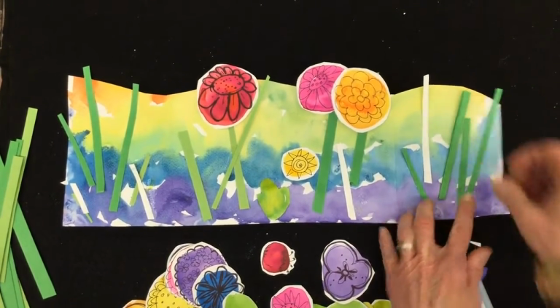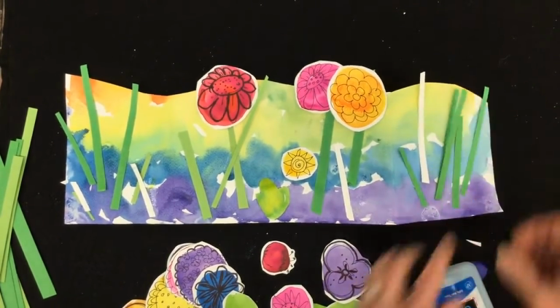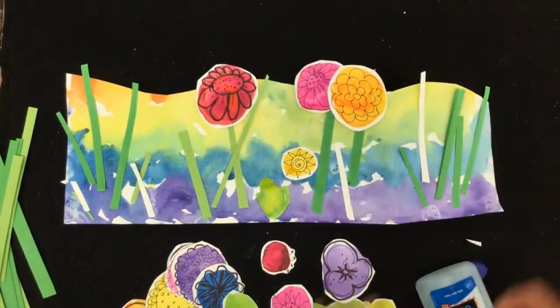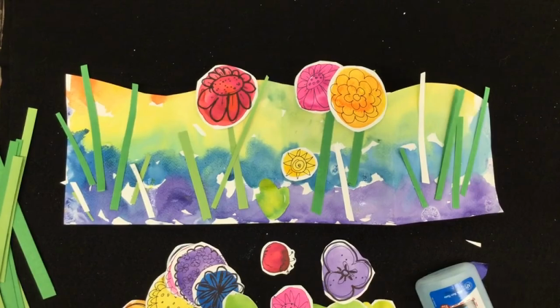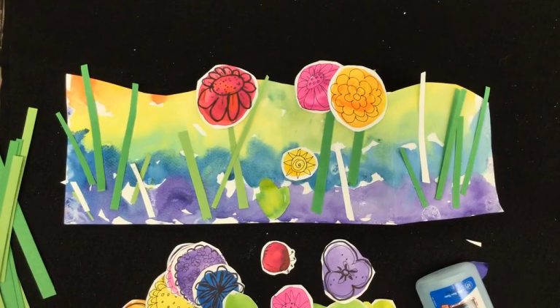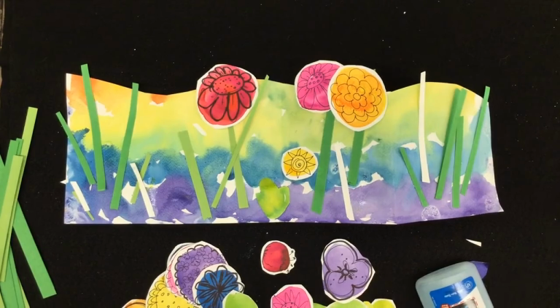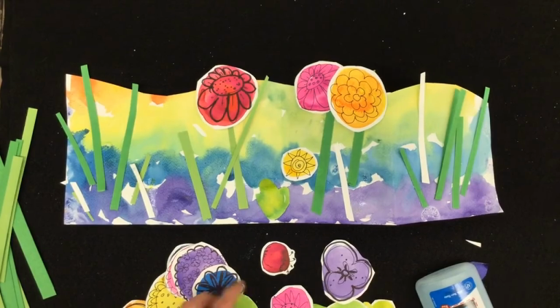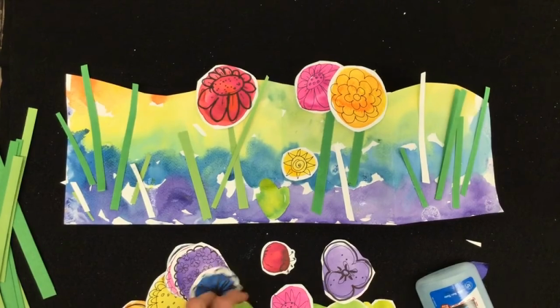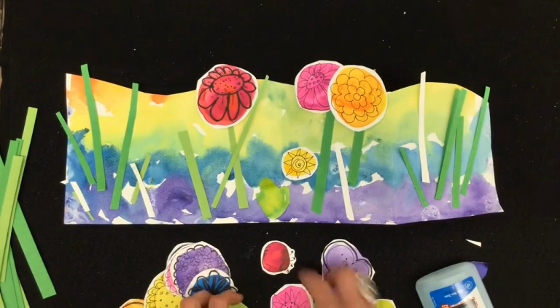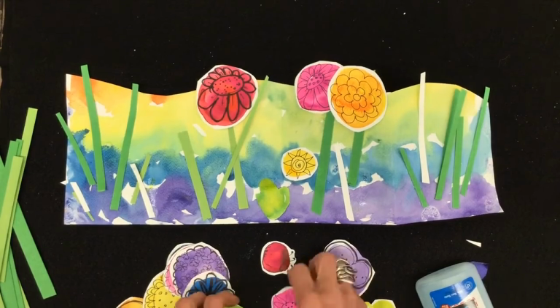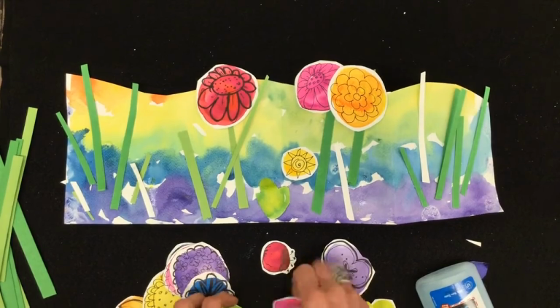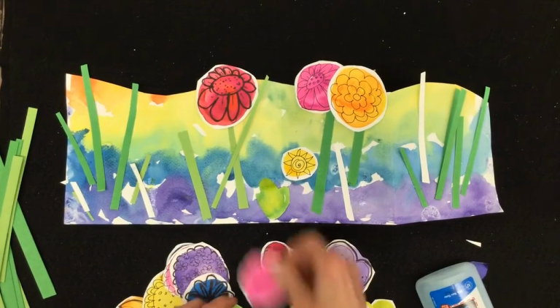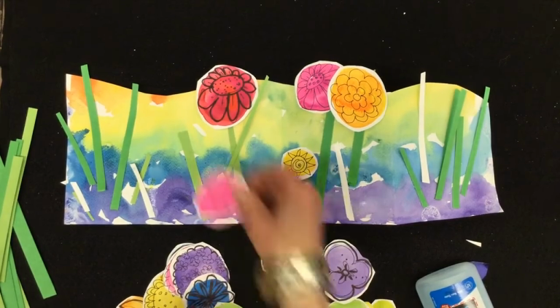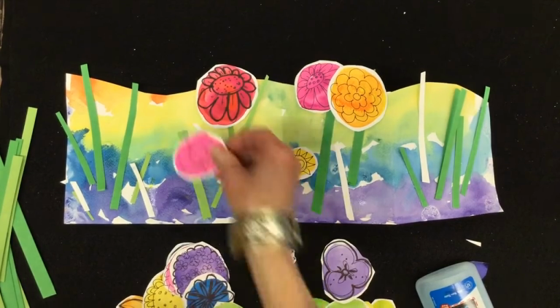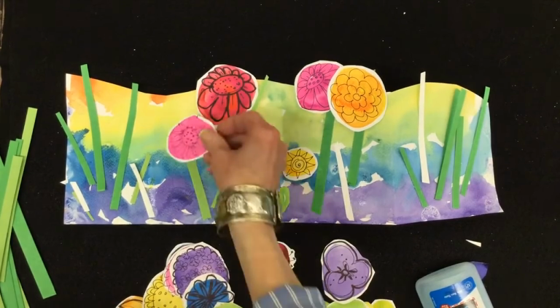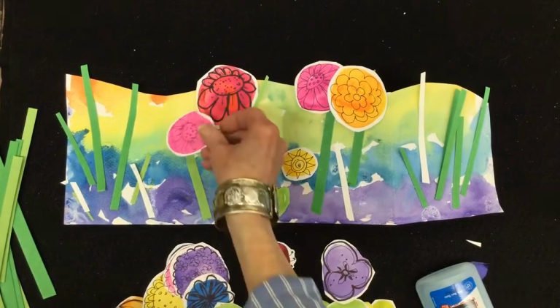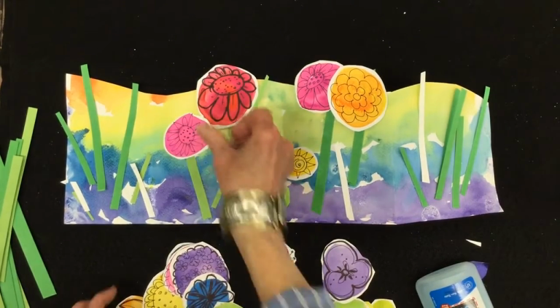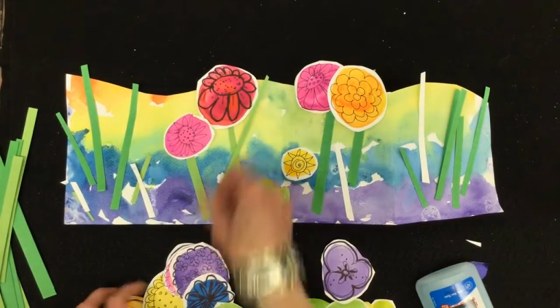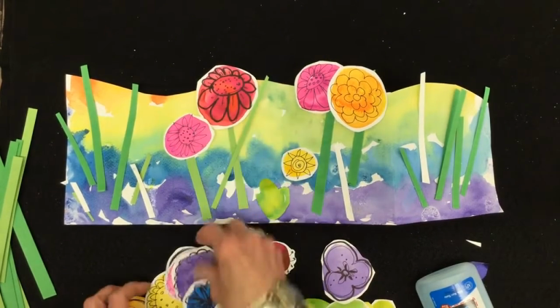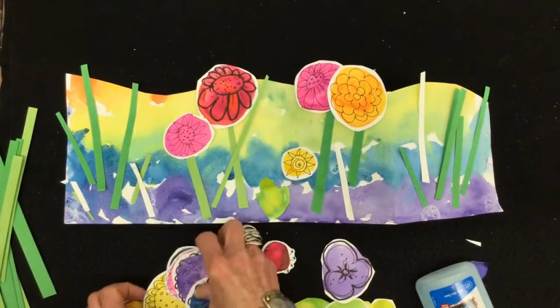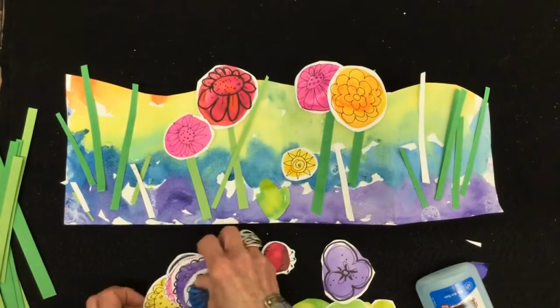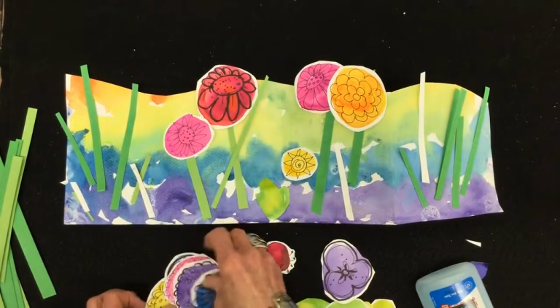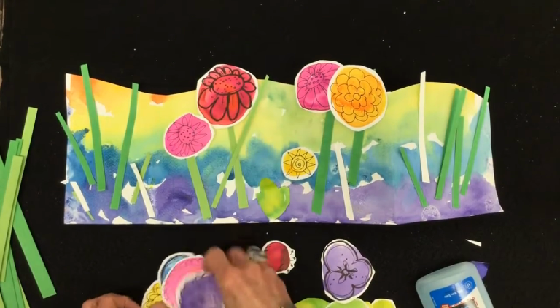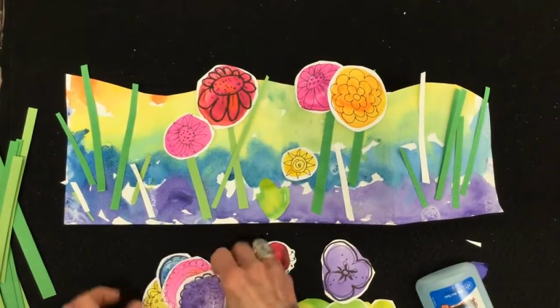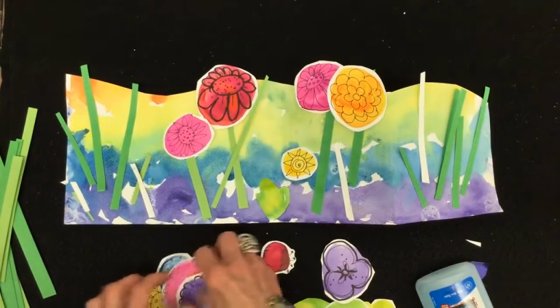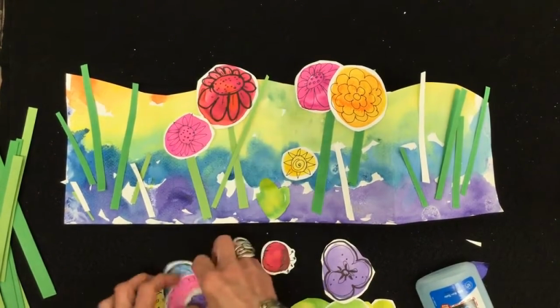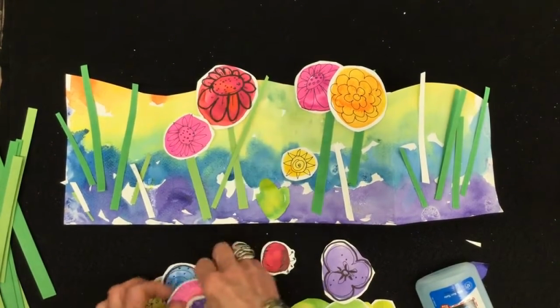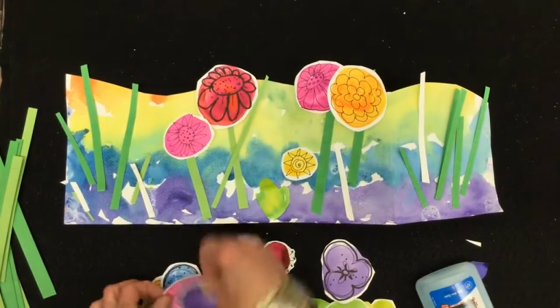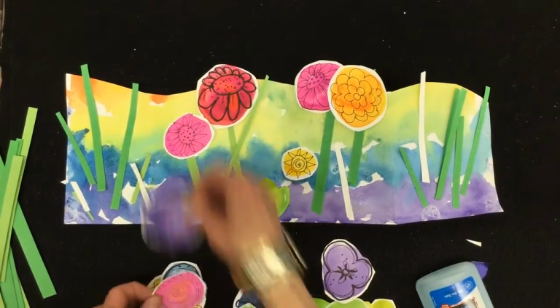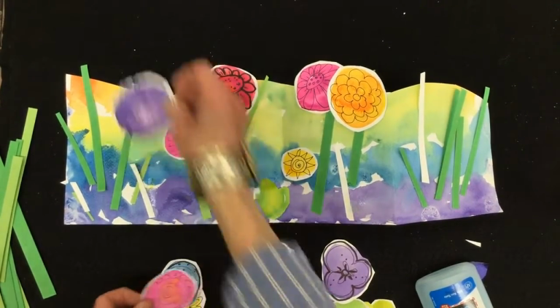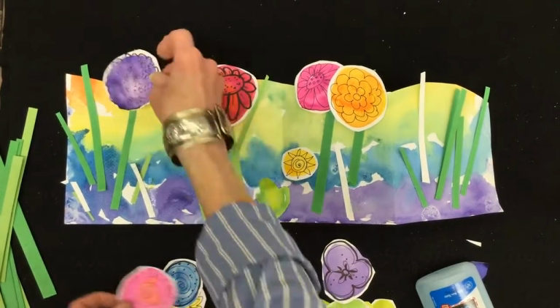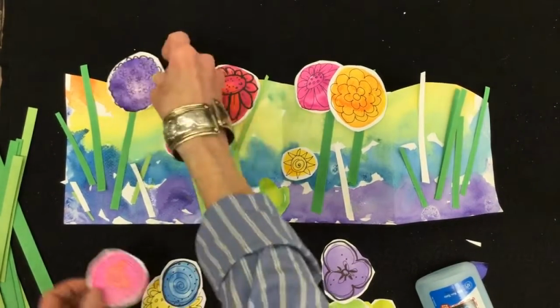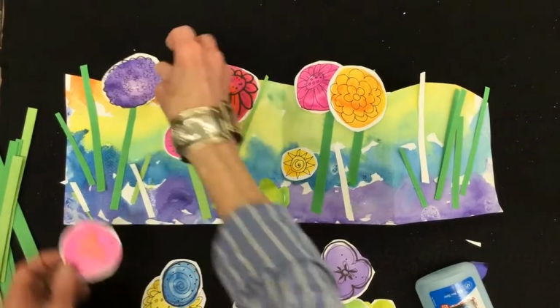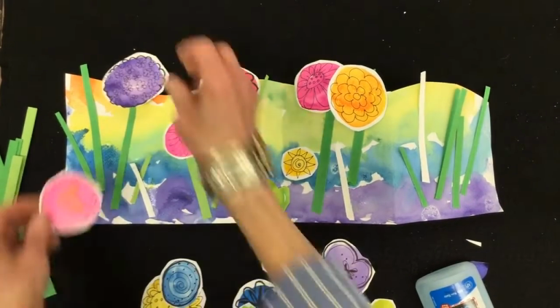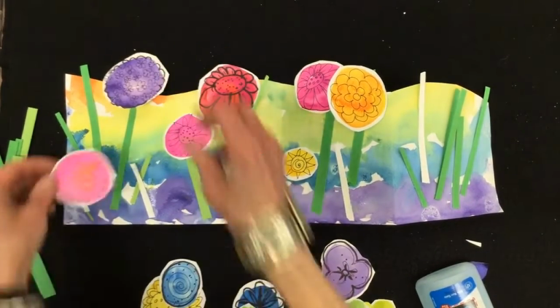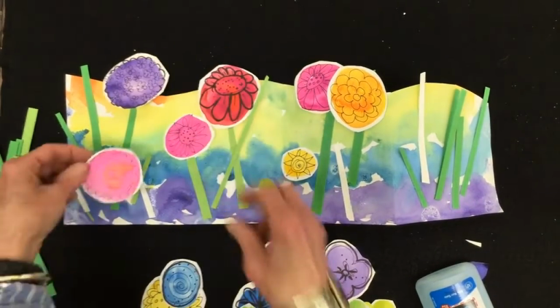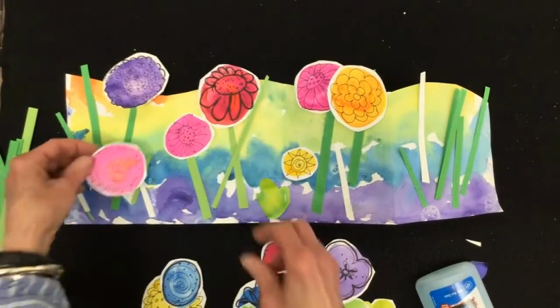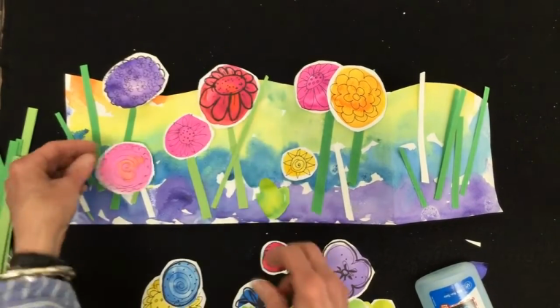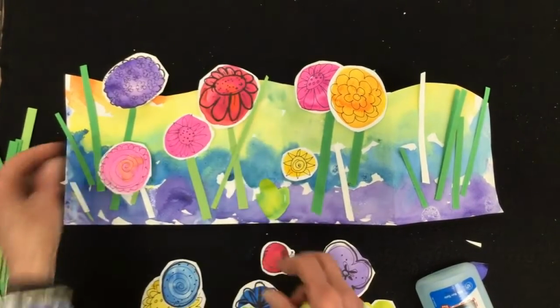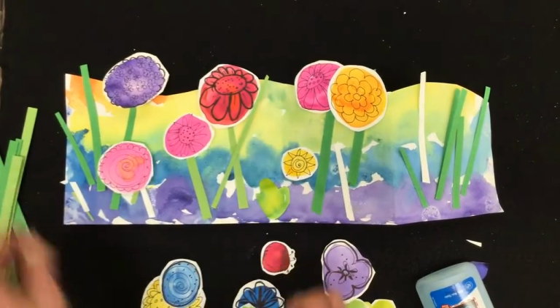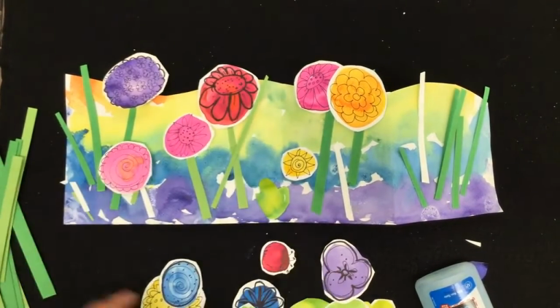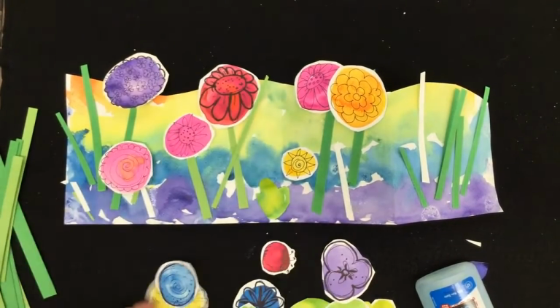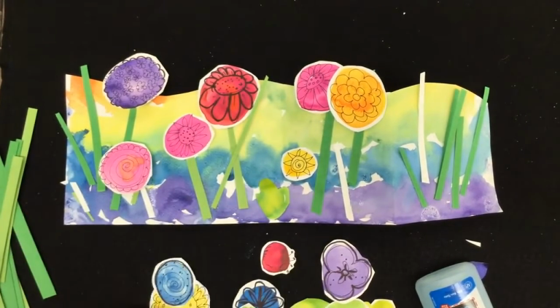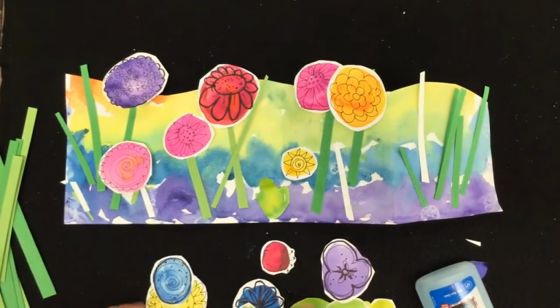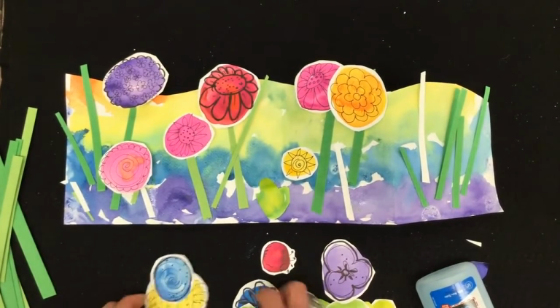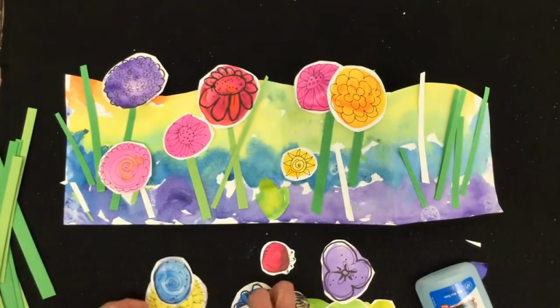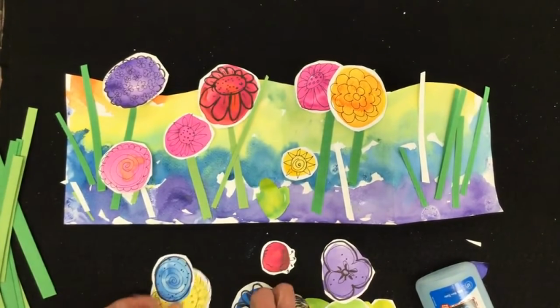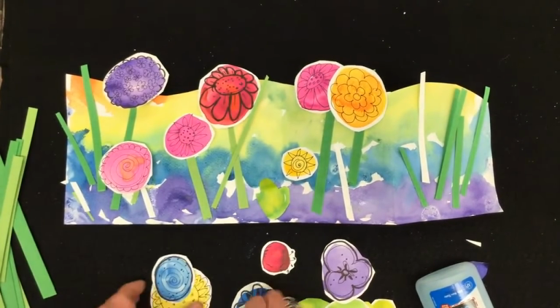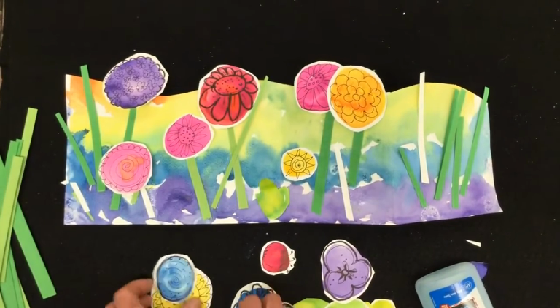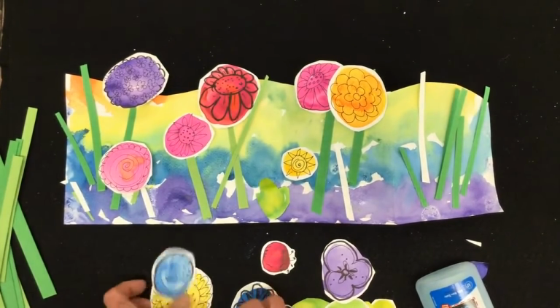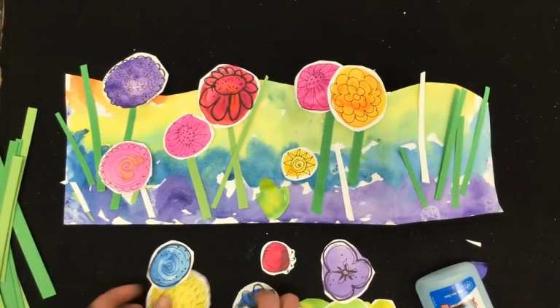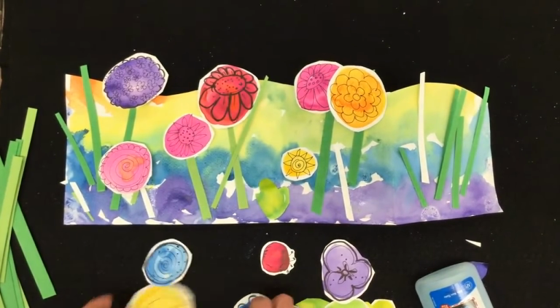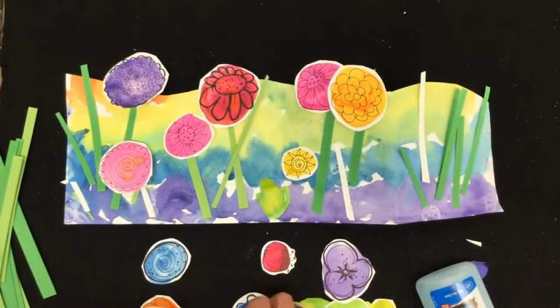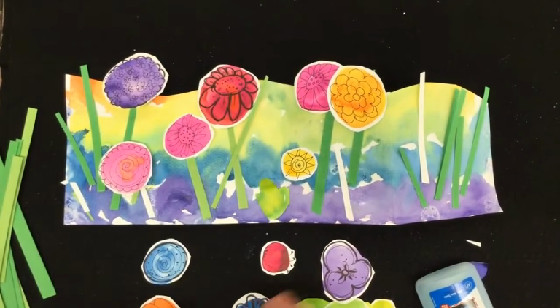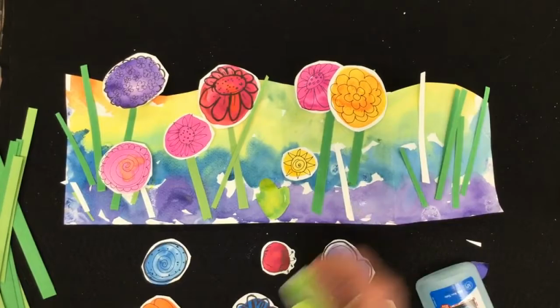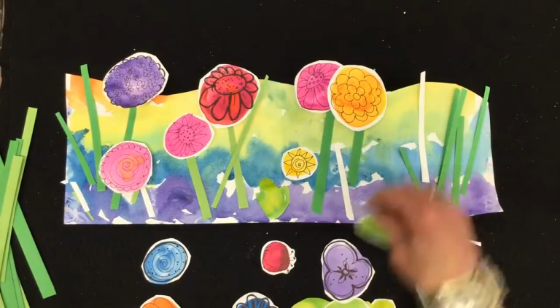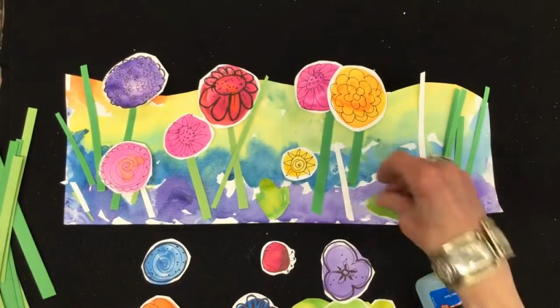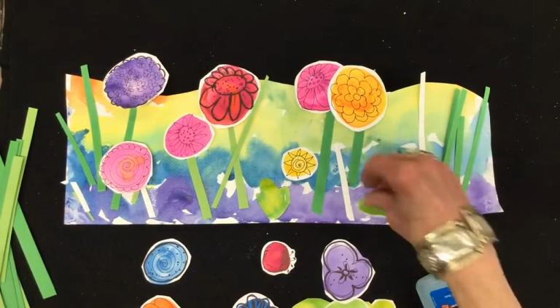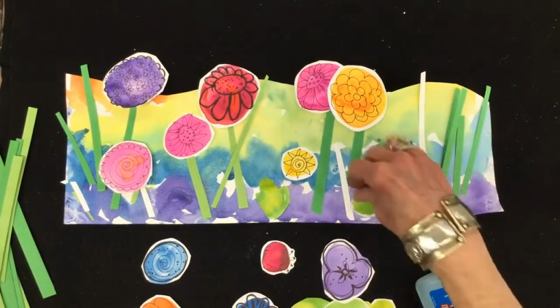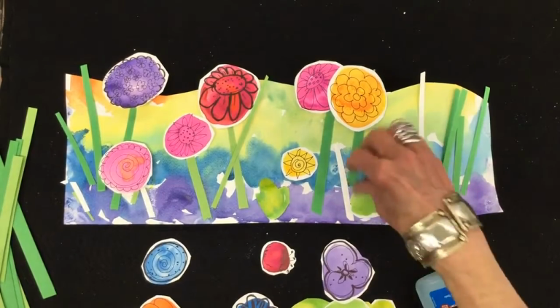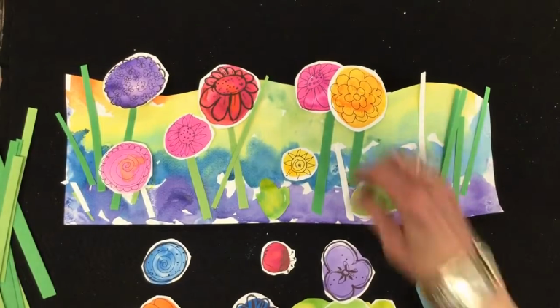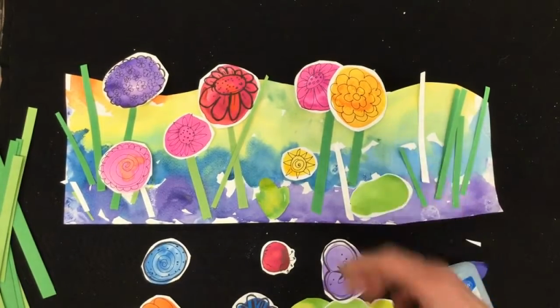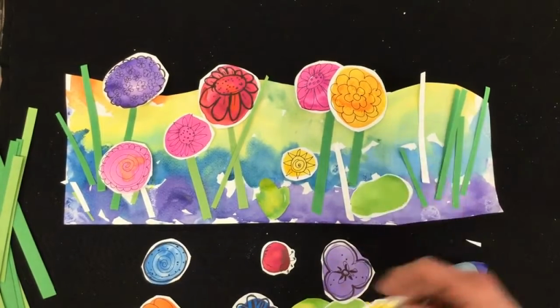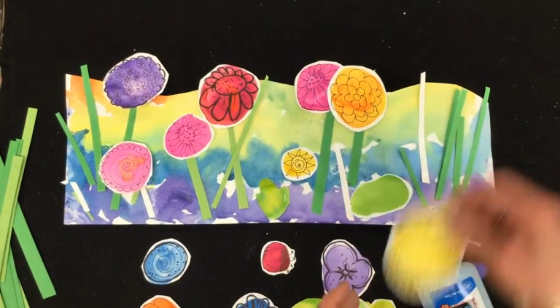Have fun arranging your flowers, try them different ways, and when you like it, glue them on.